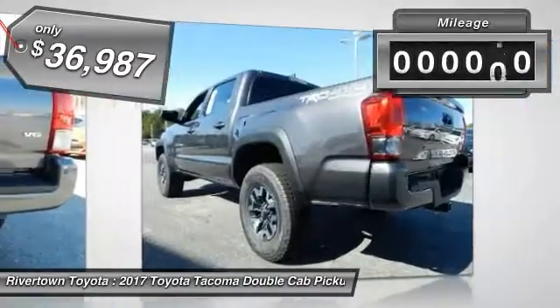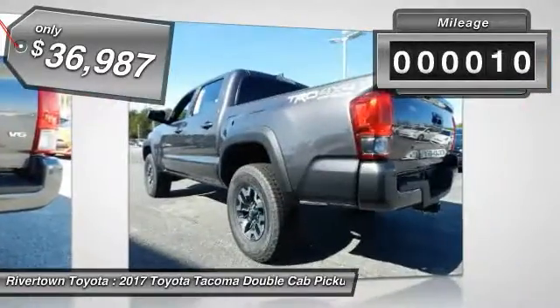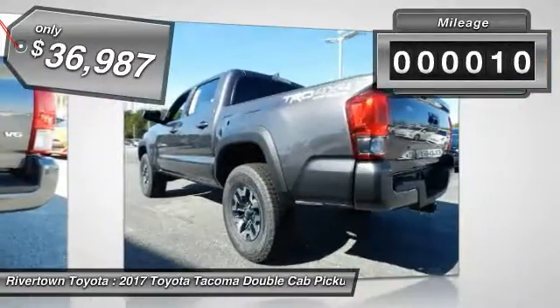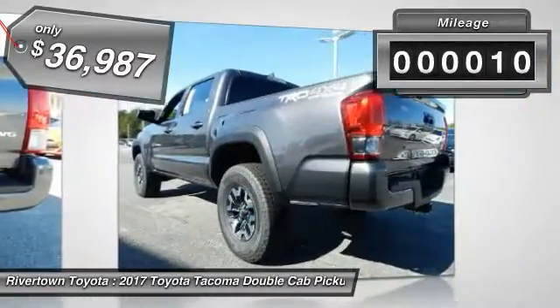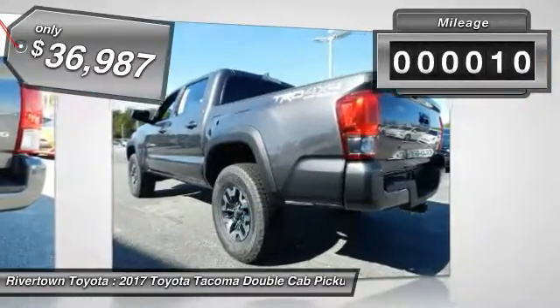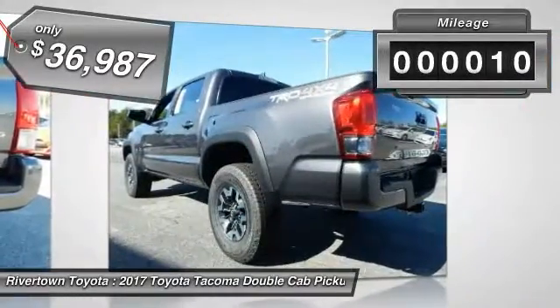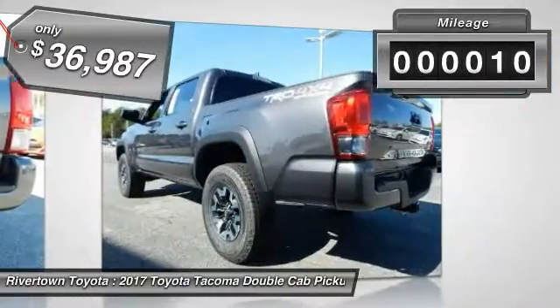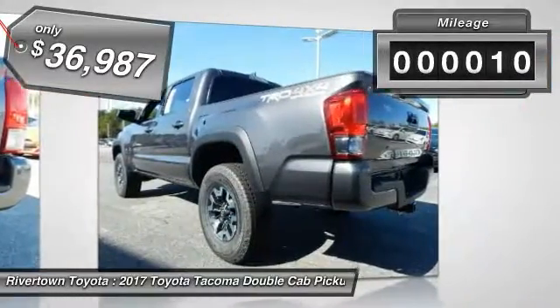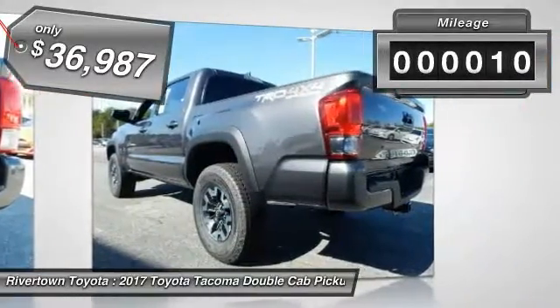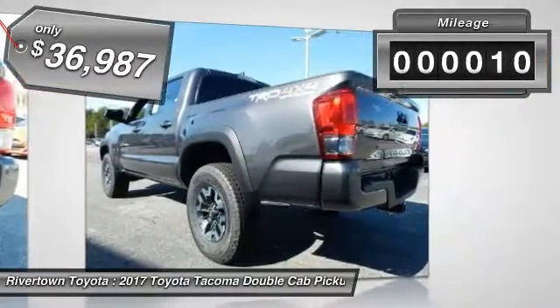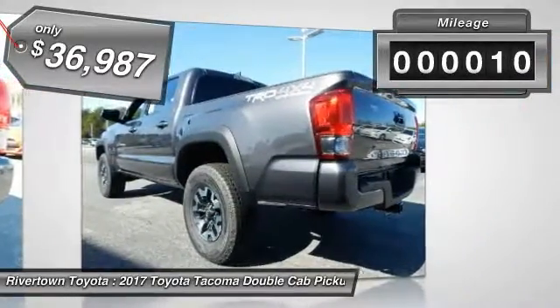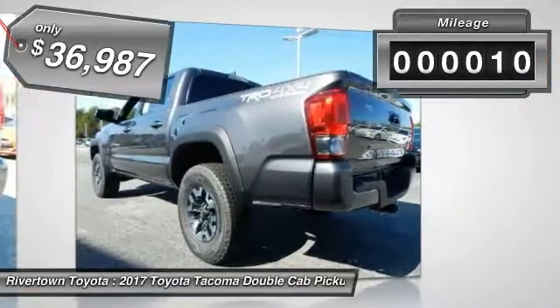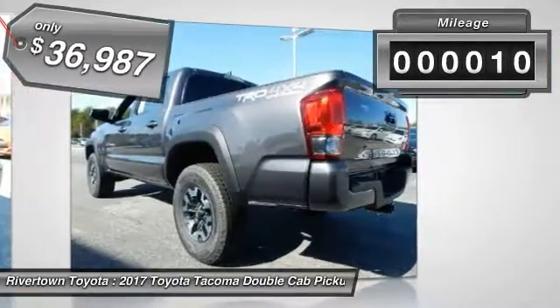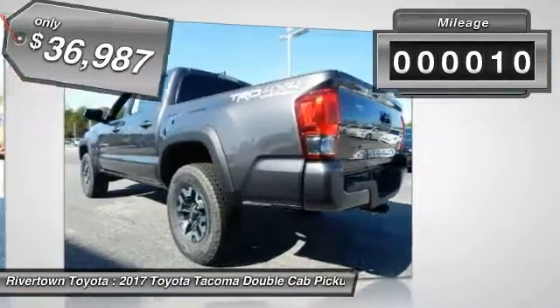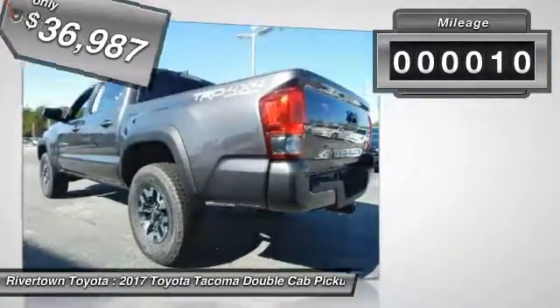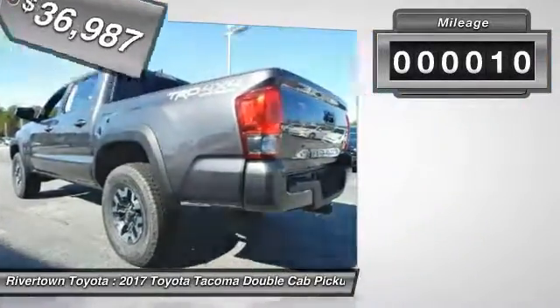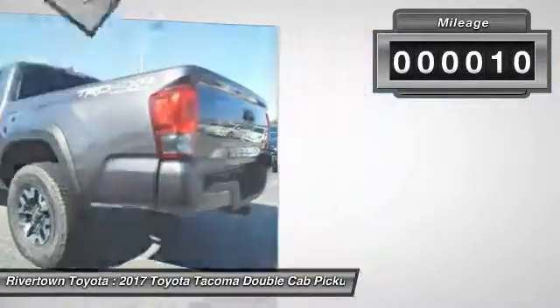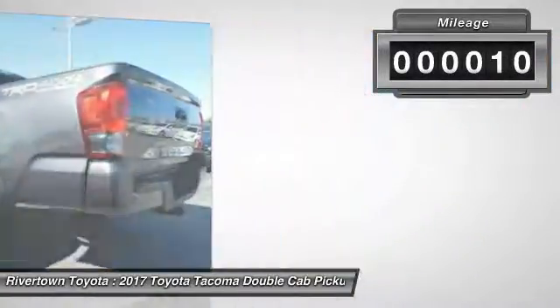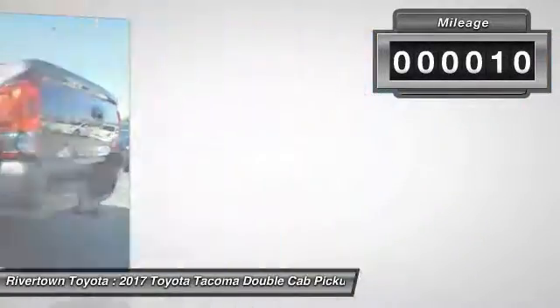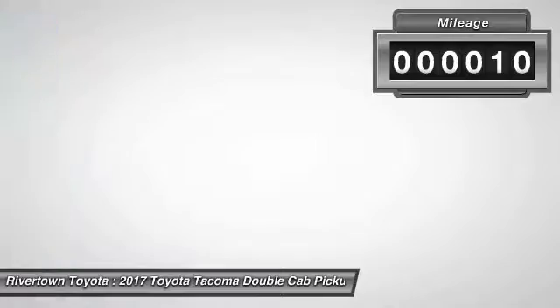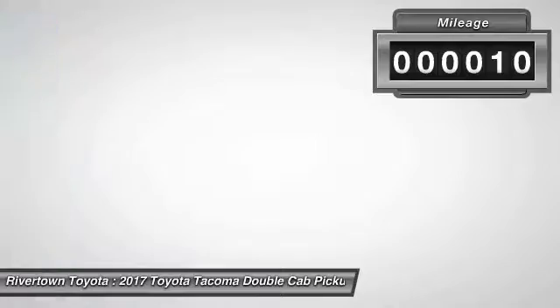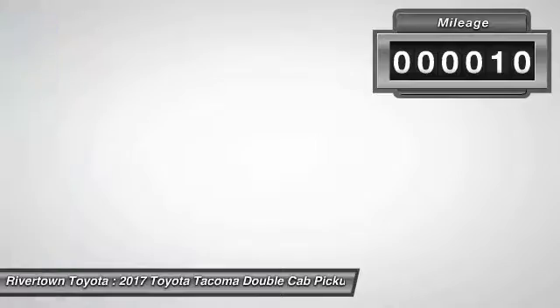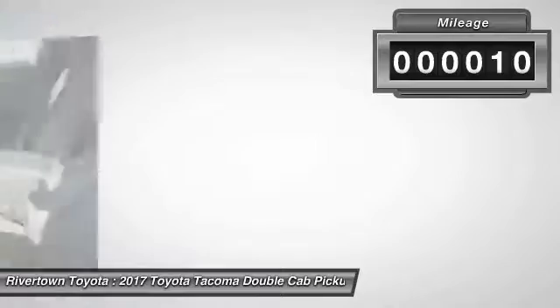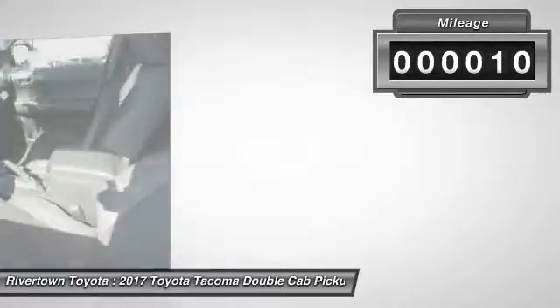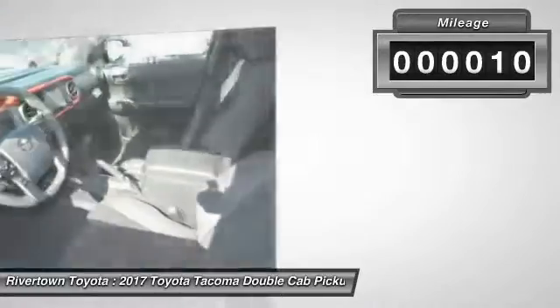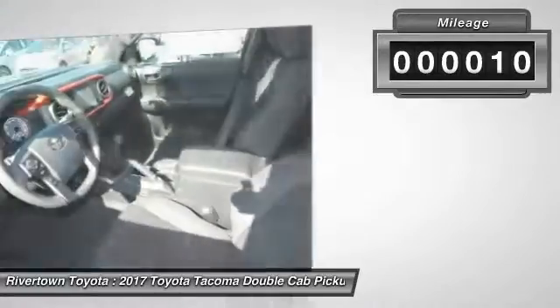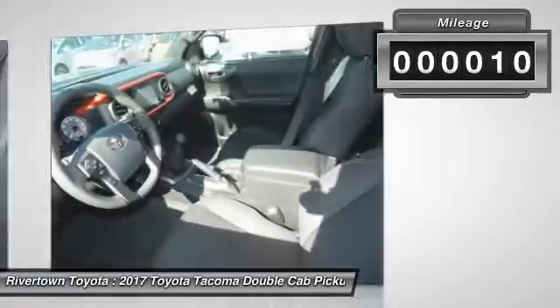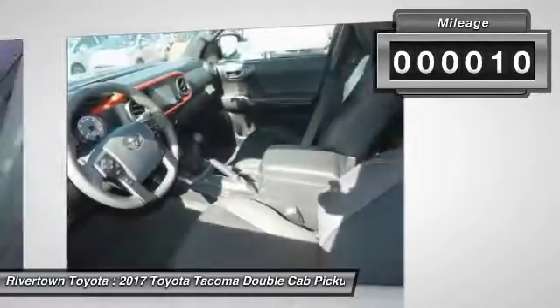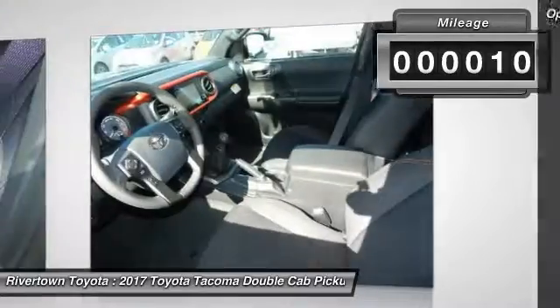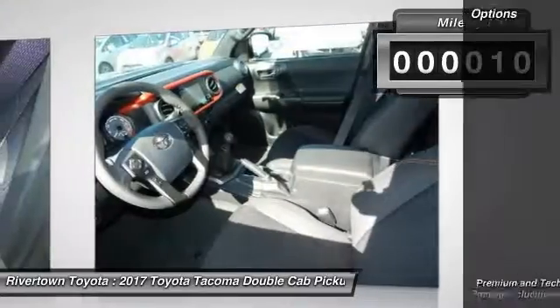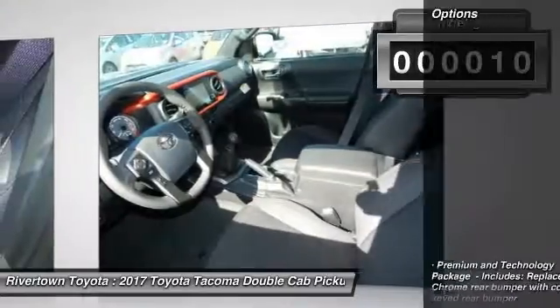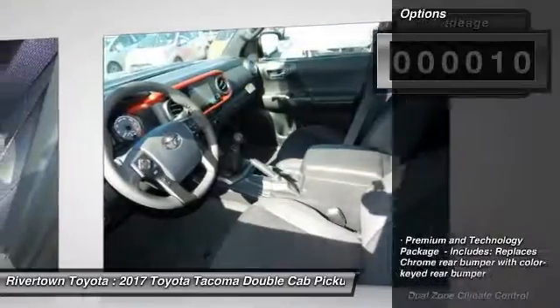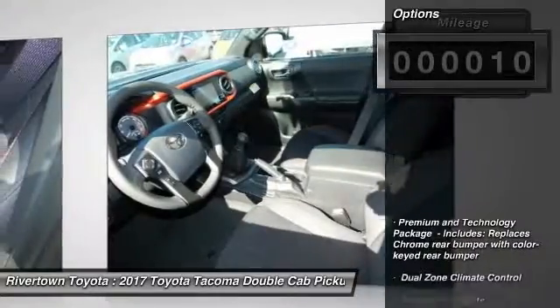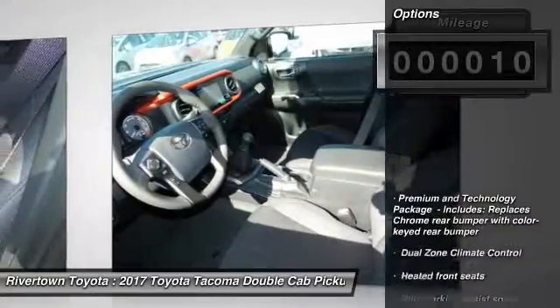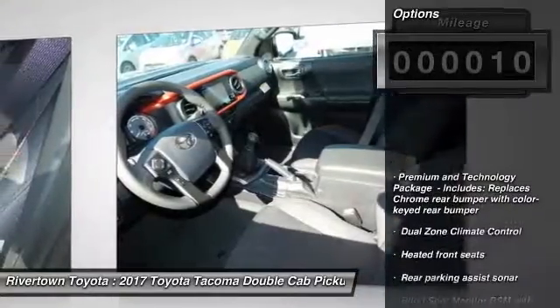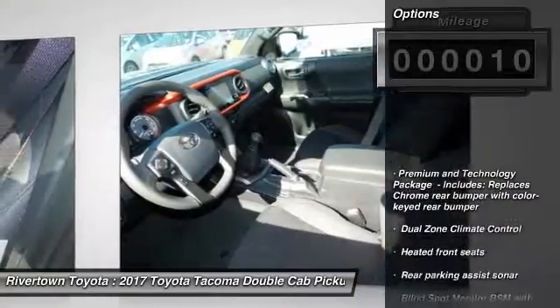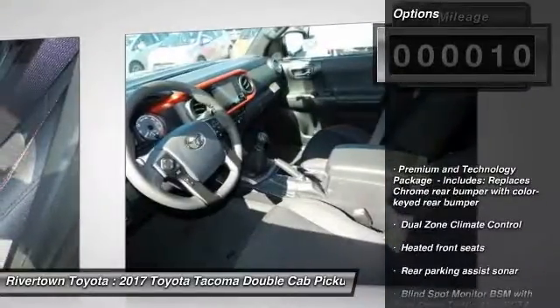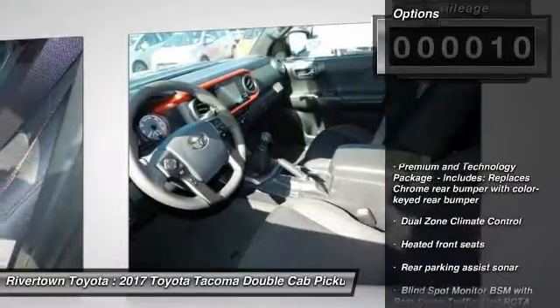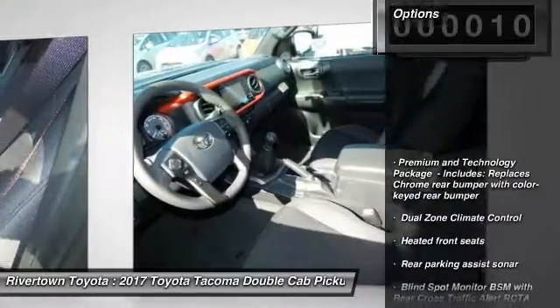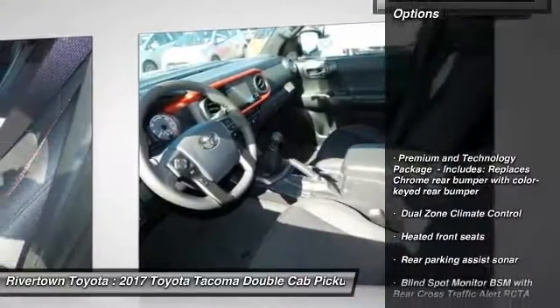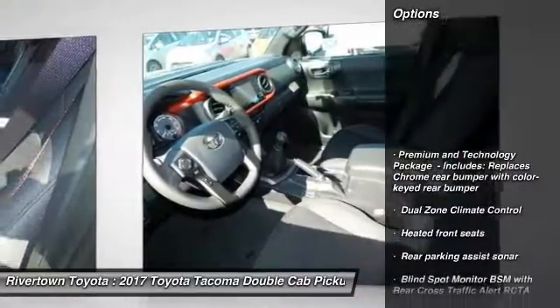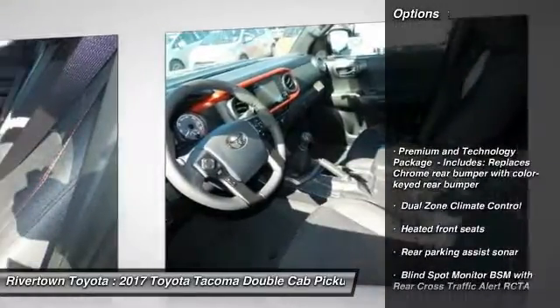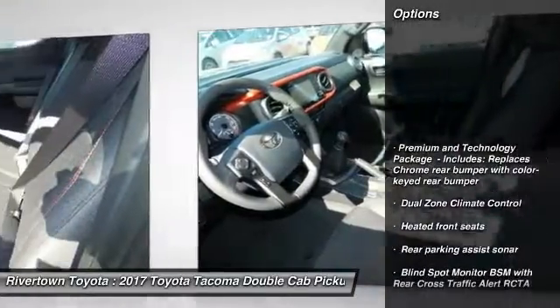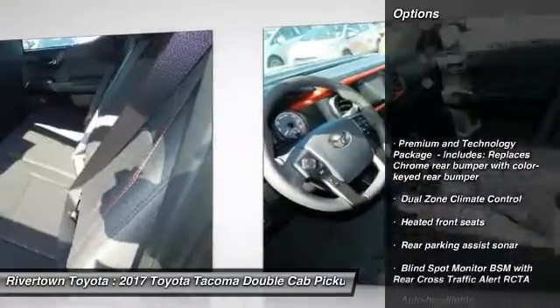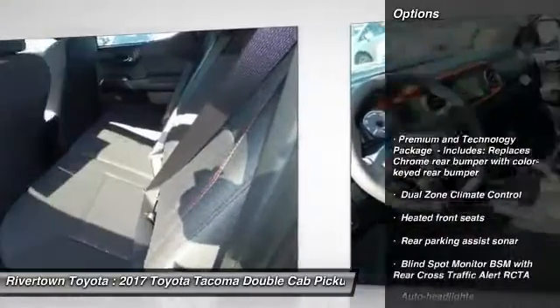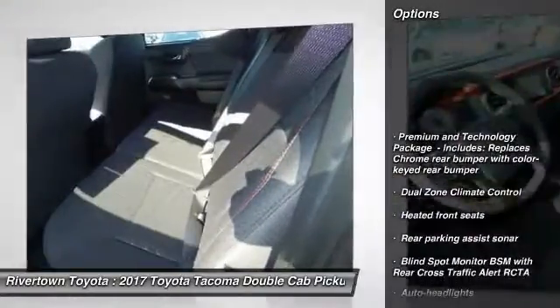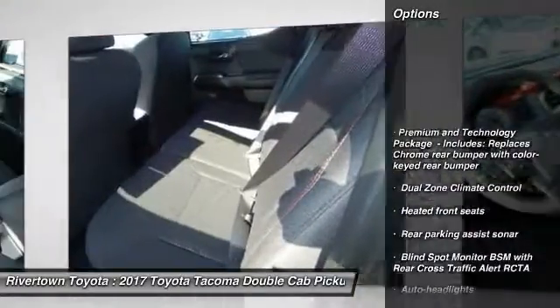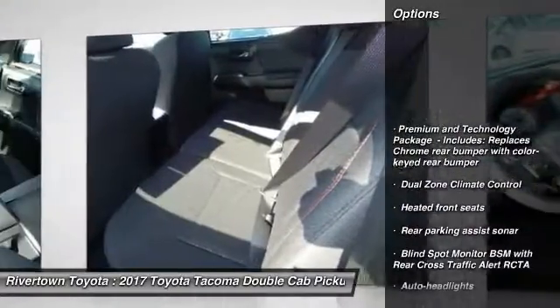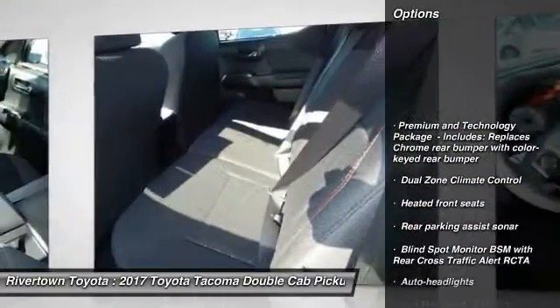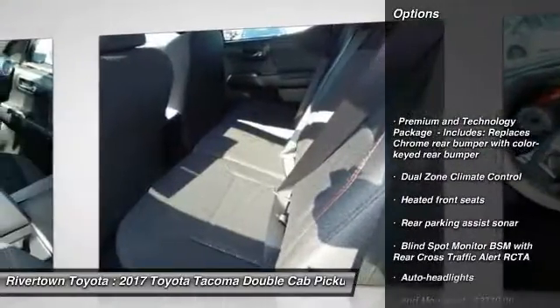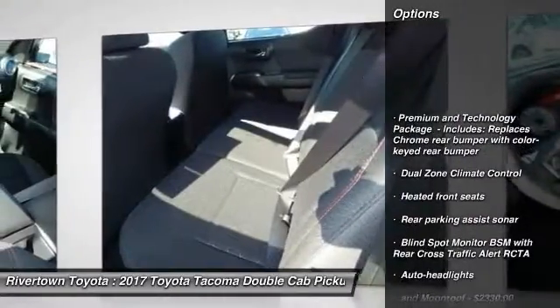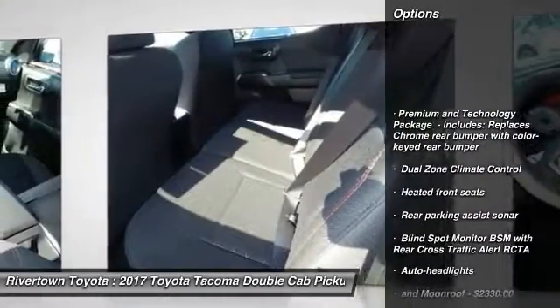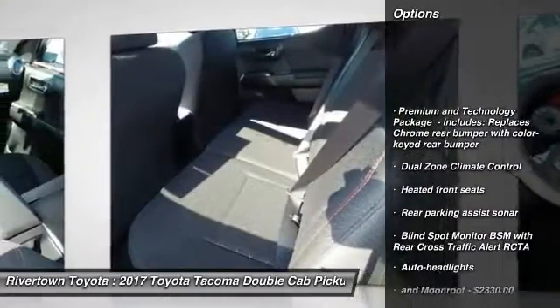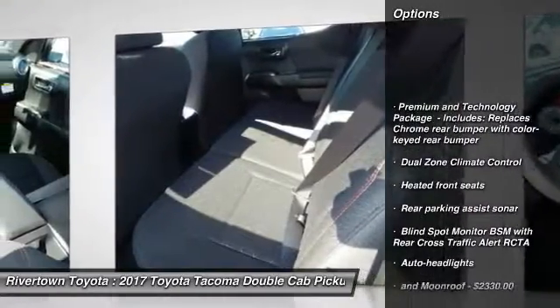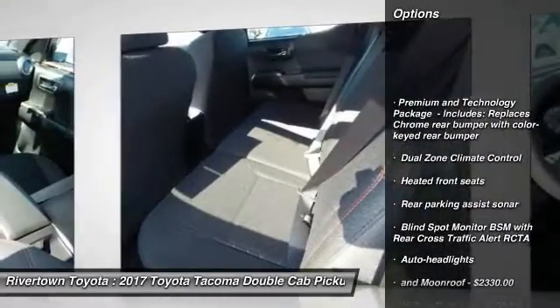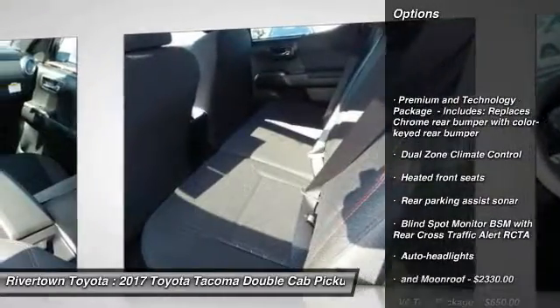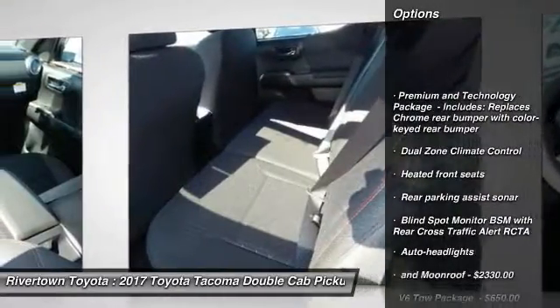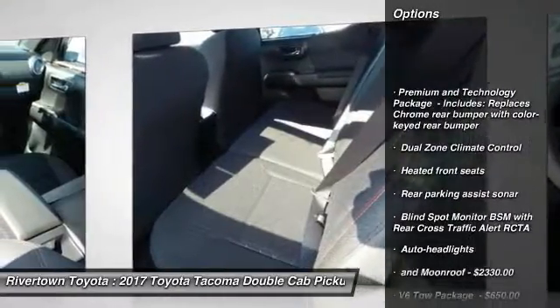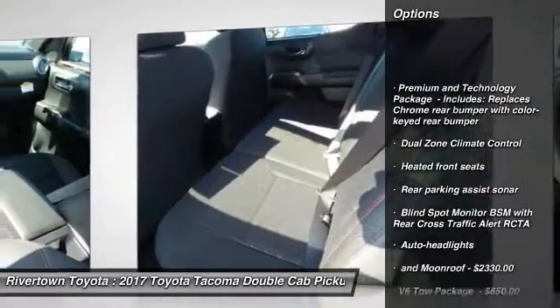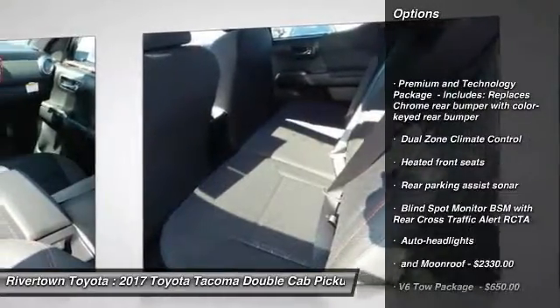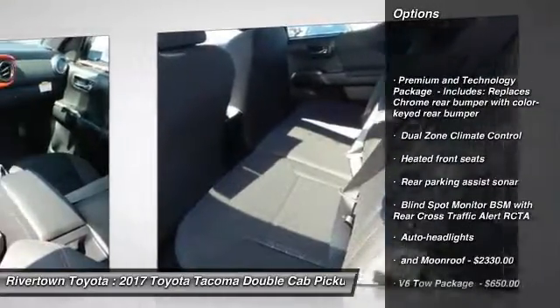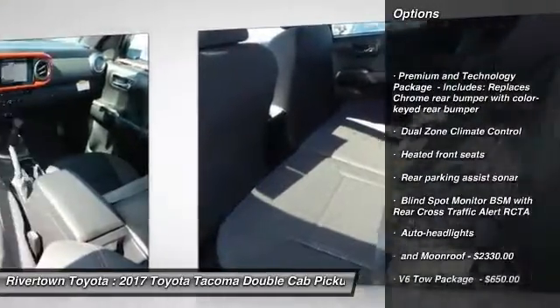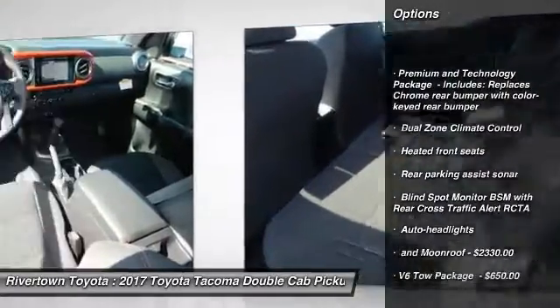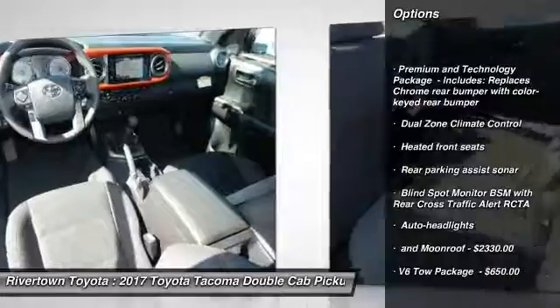This vehicle has less than 100 miles. Here are some of this vehicle's great options: heated front seats, dual zone climate control.